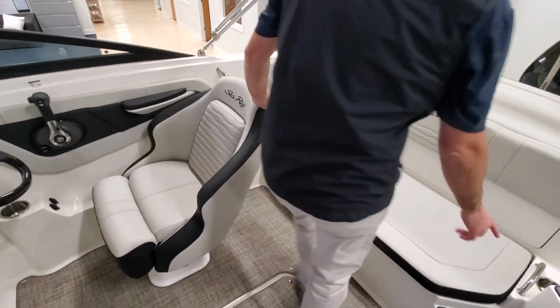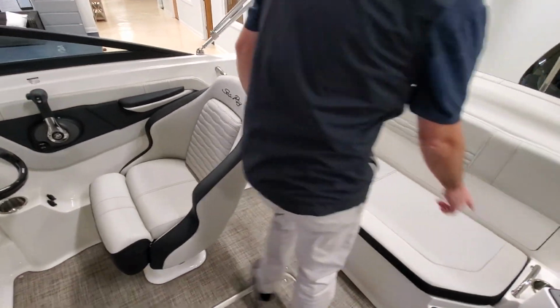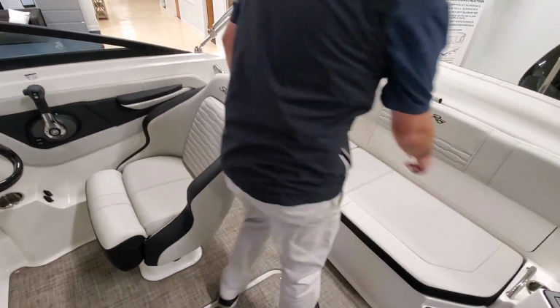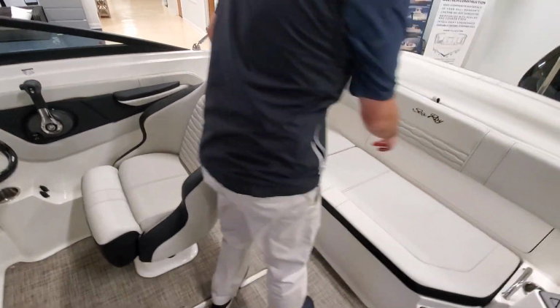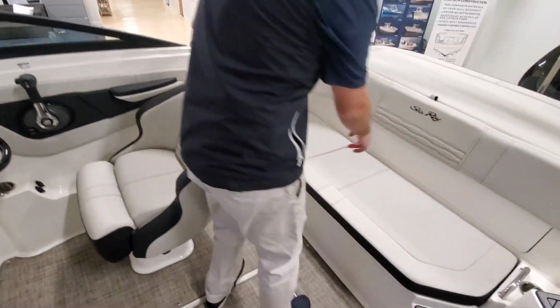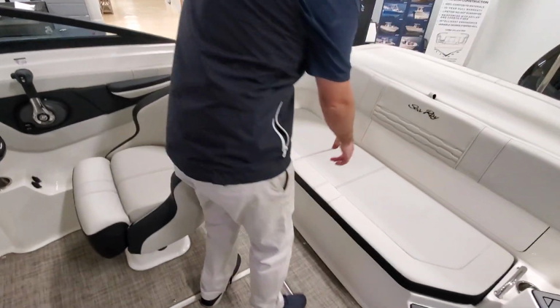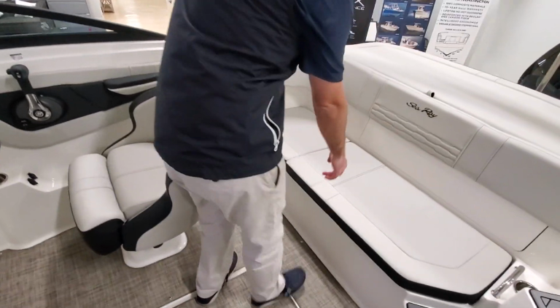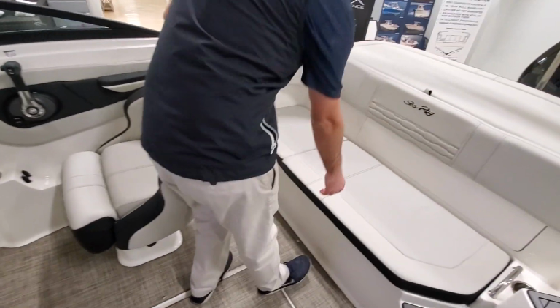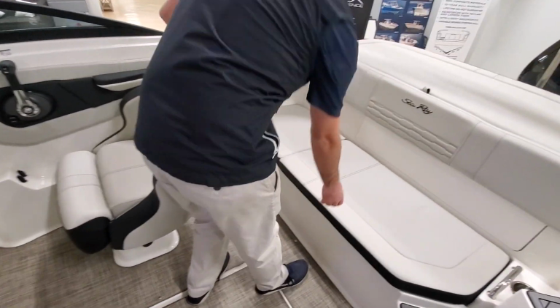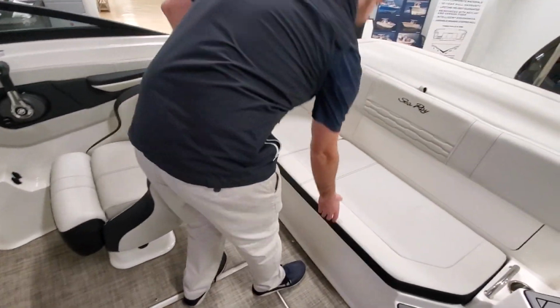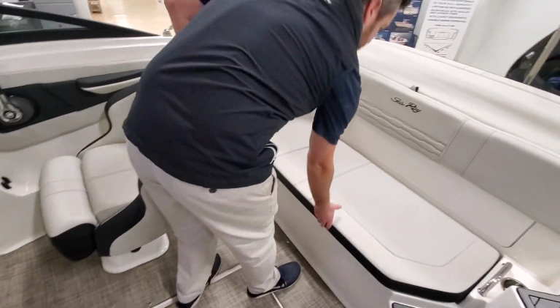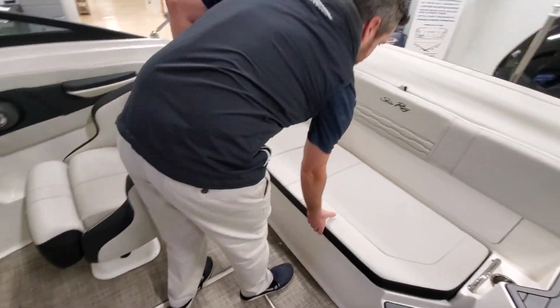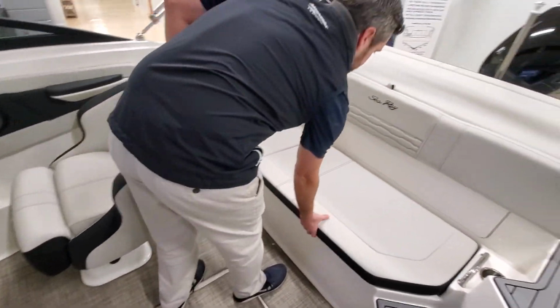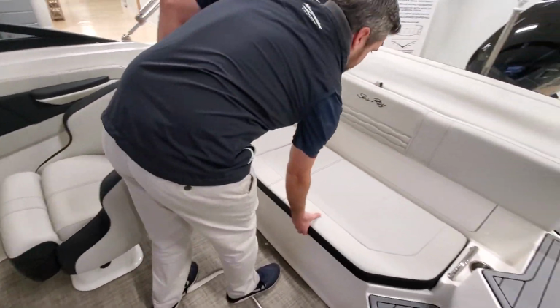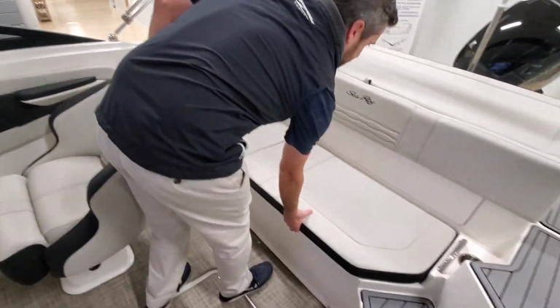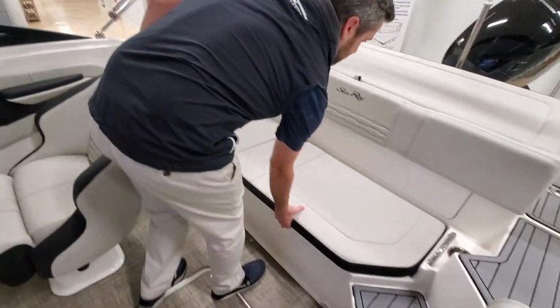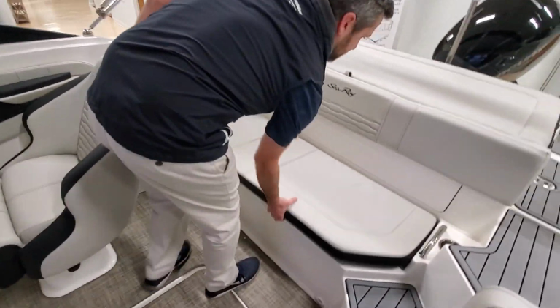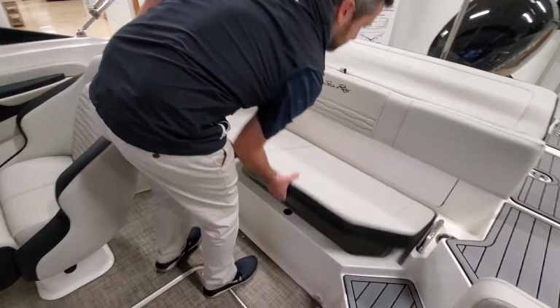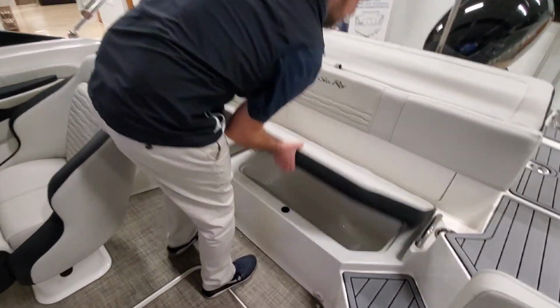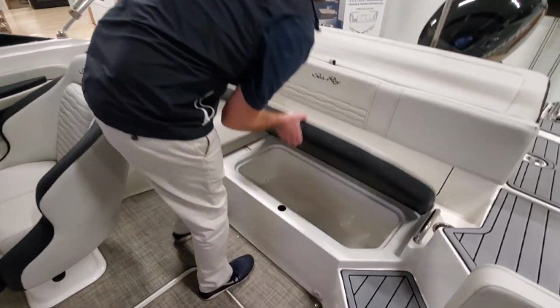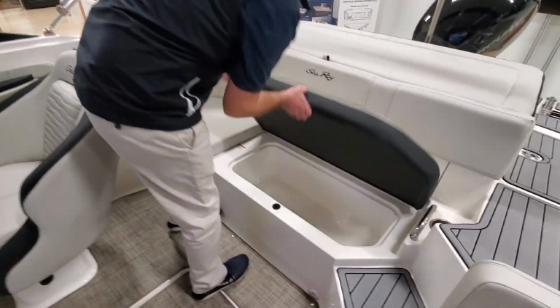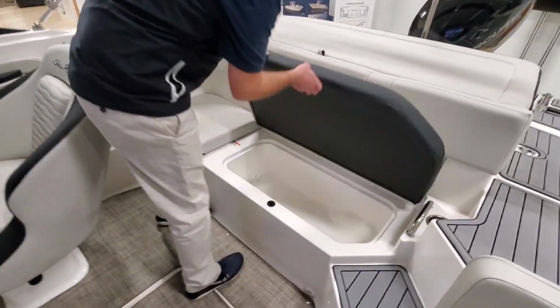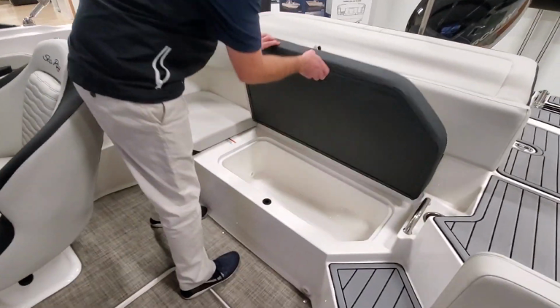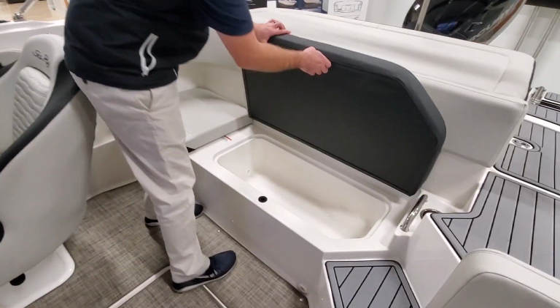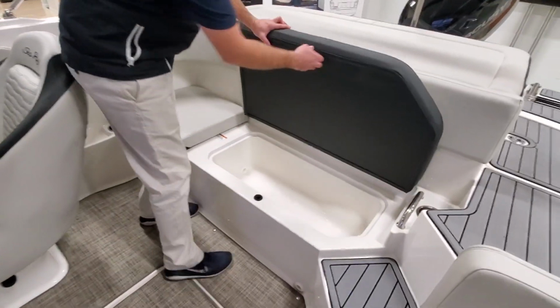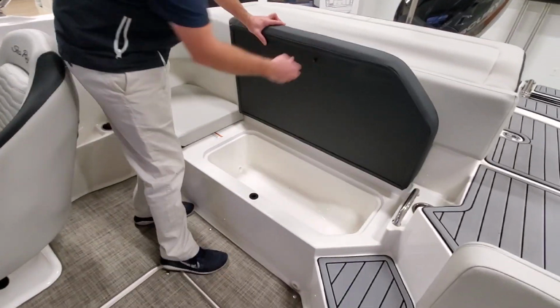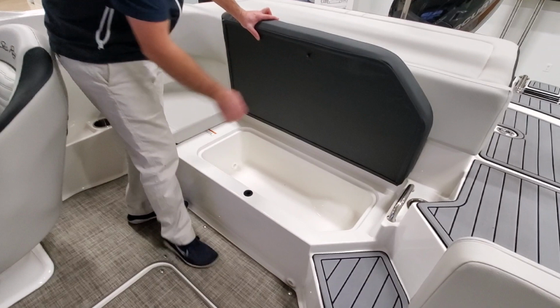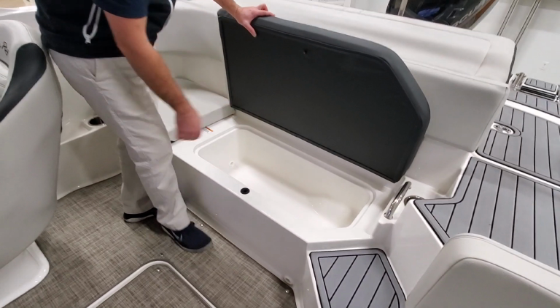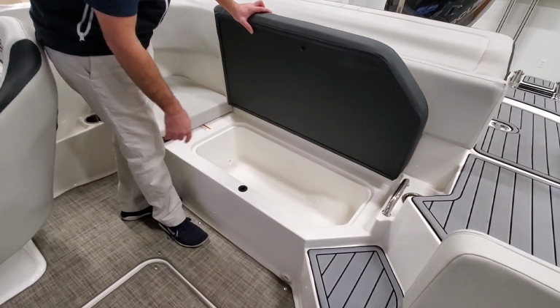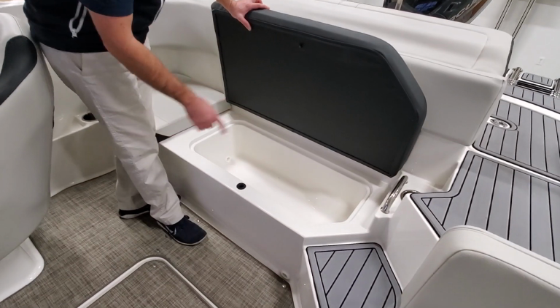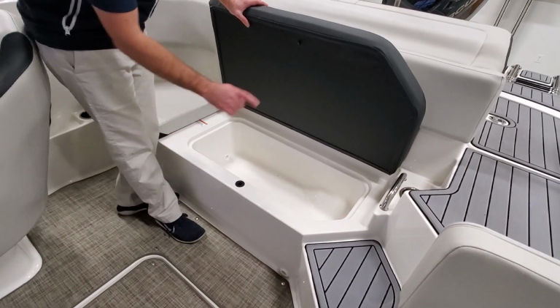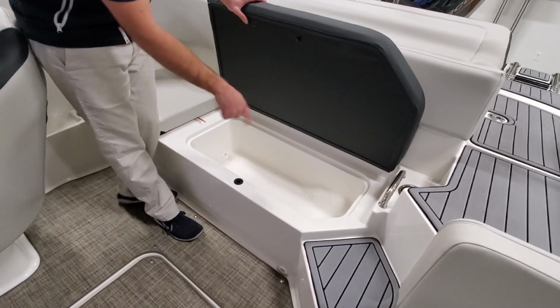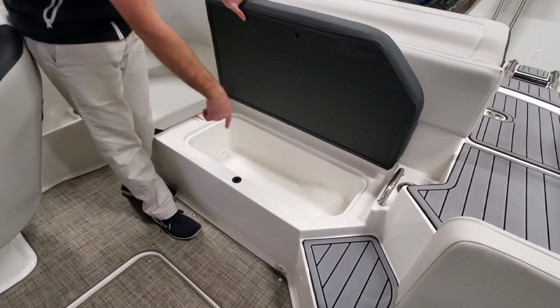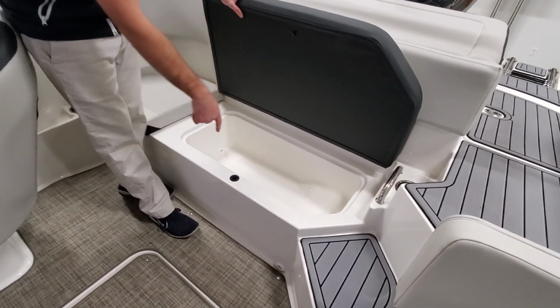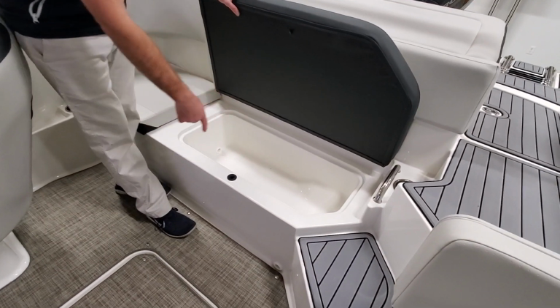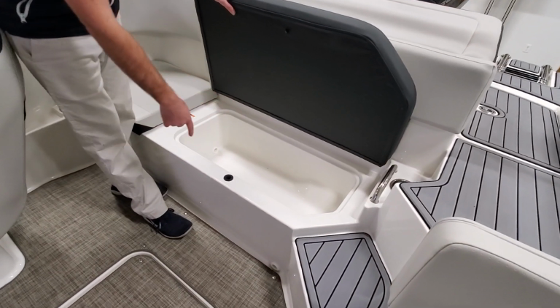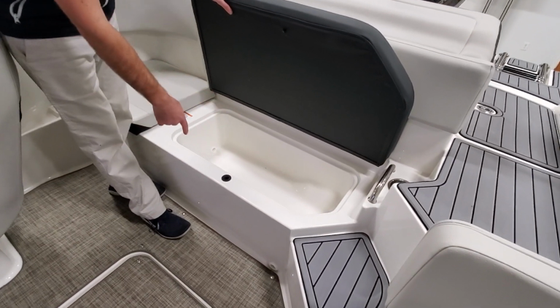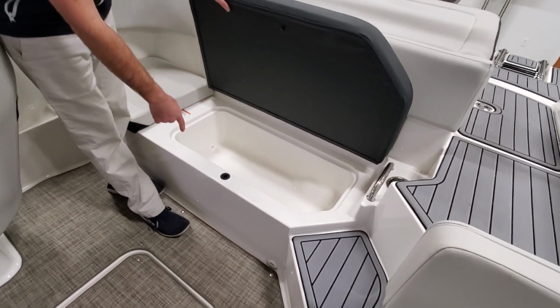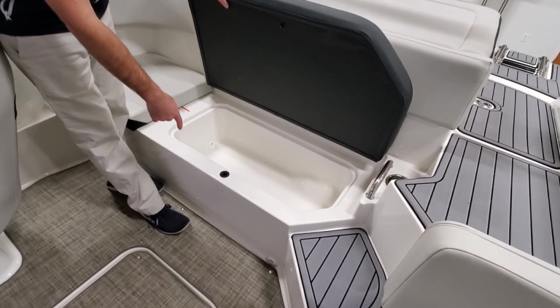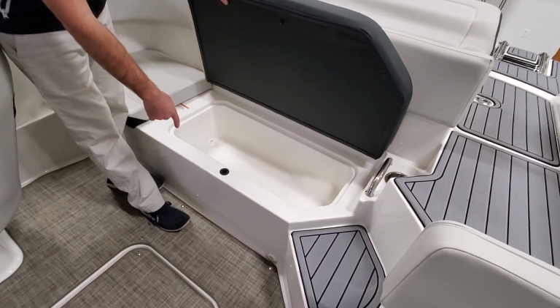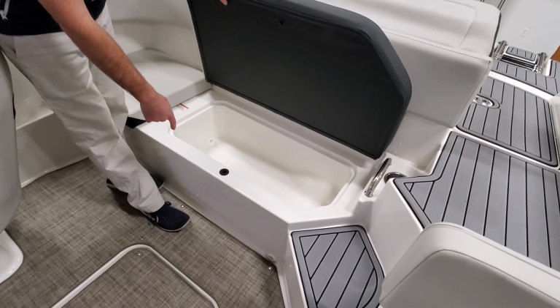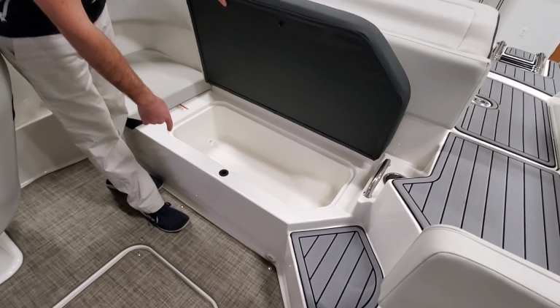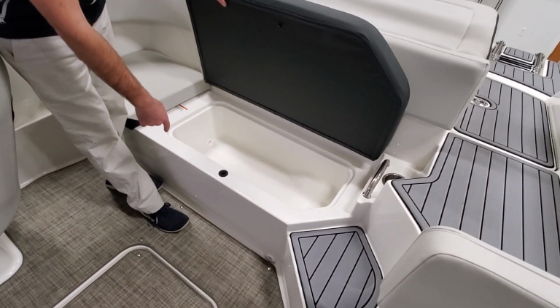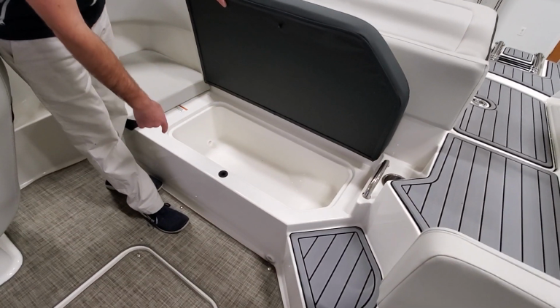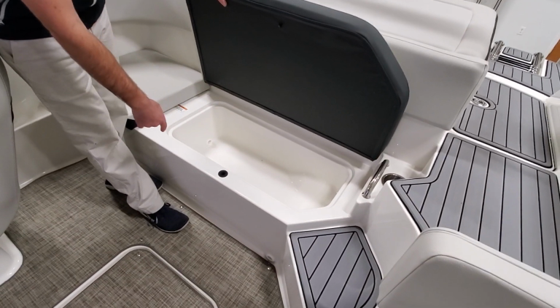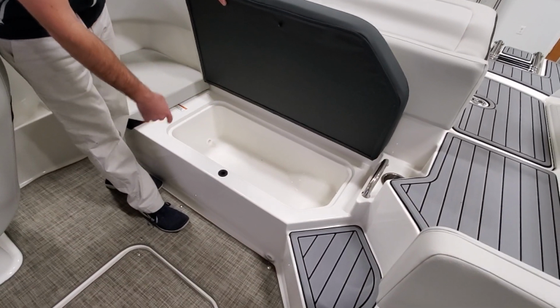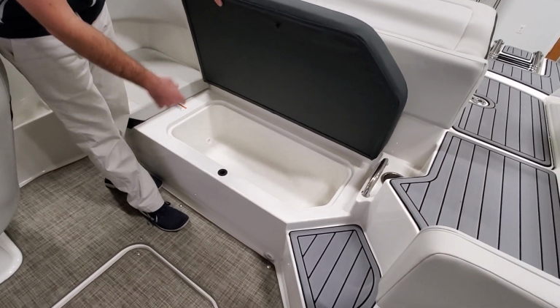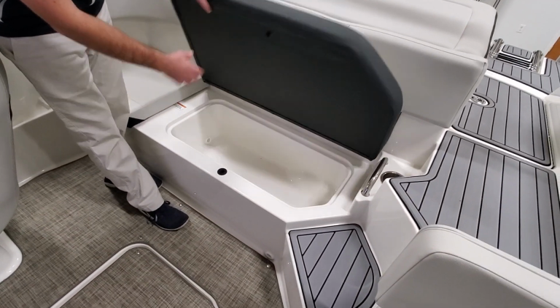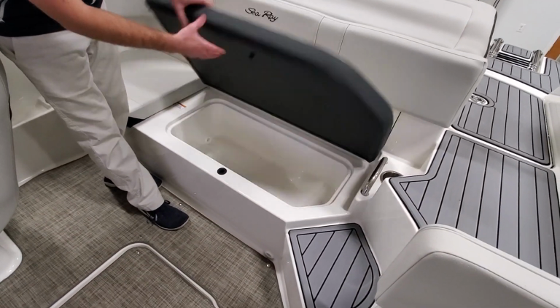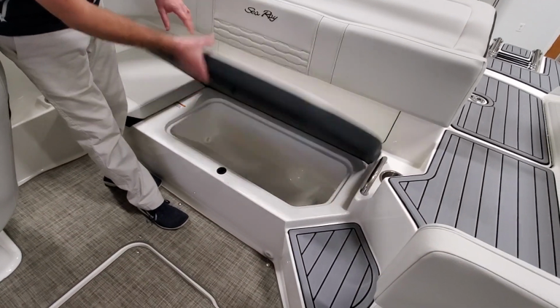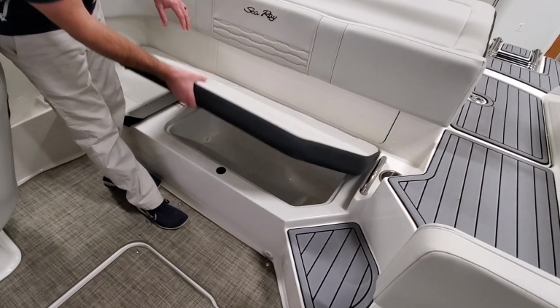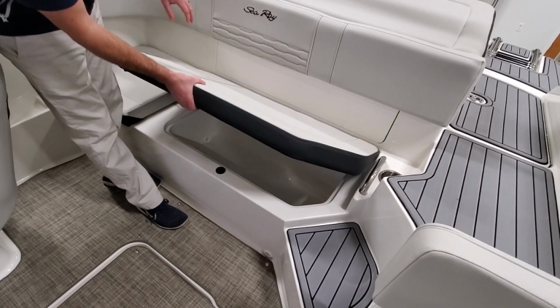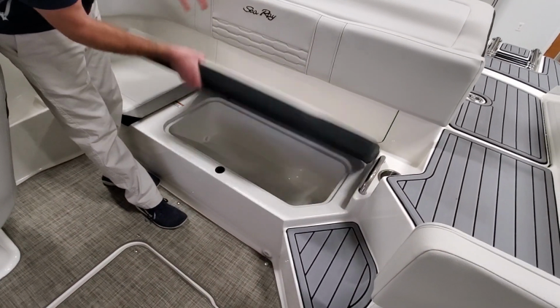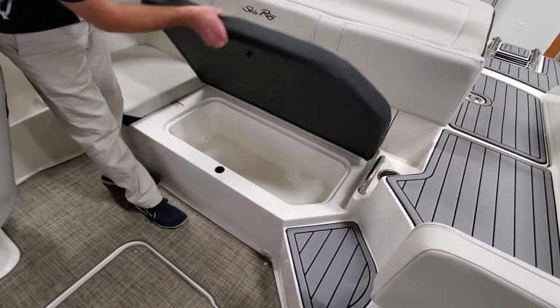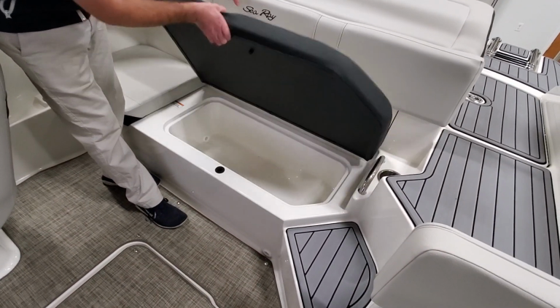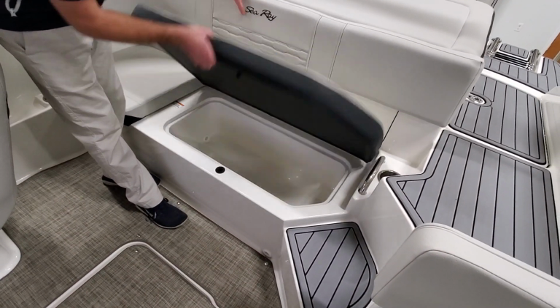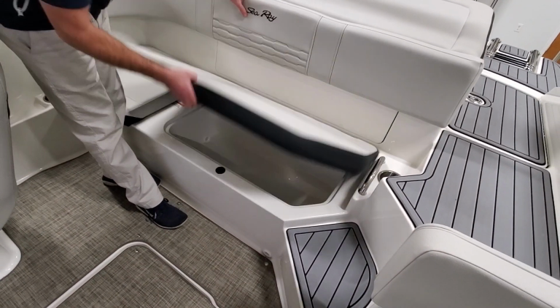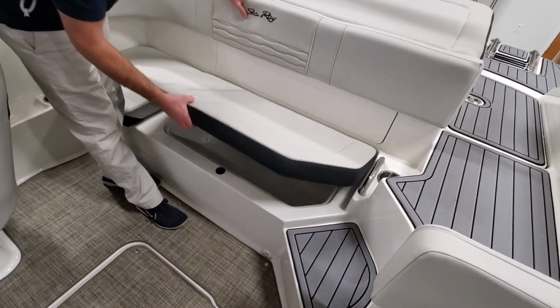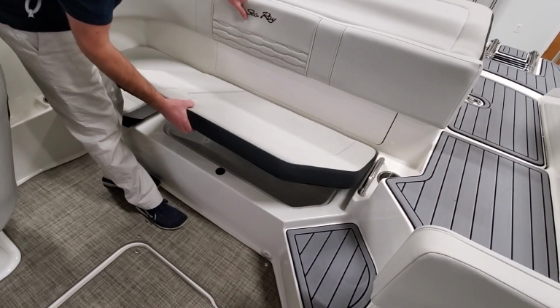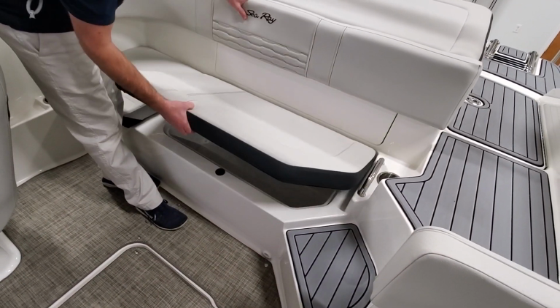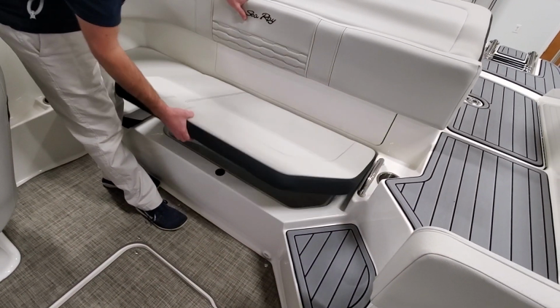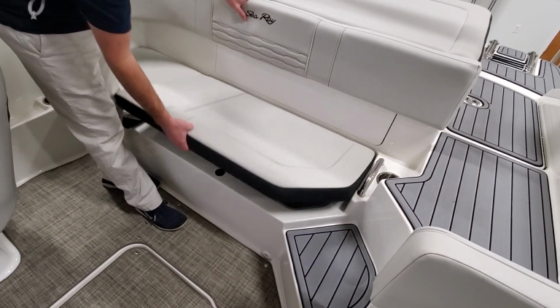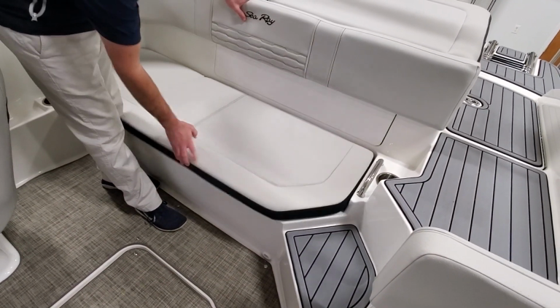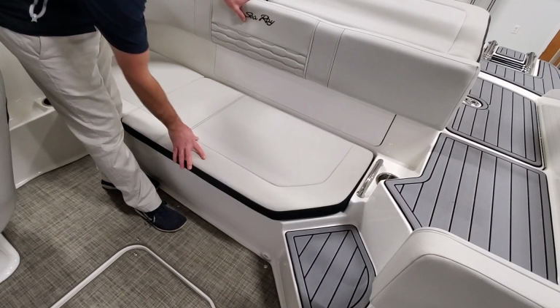Across the transom here, a hinged seat with an insulated cooler — that way it can't go anywhere.